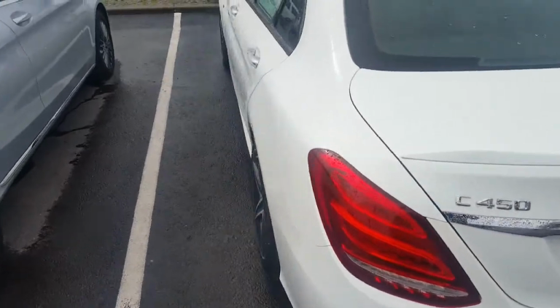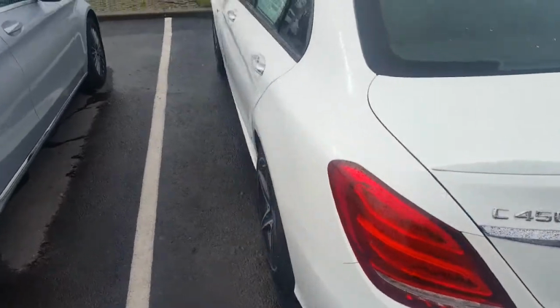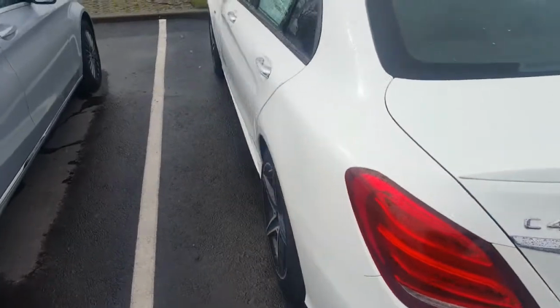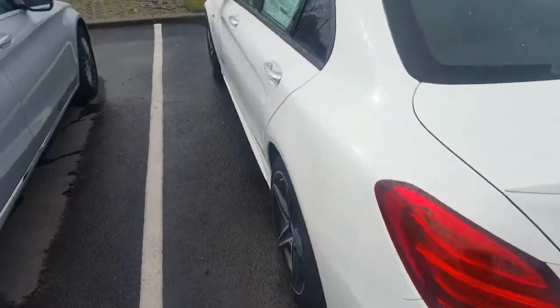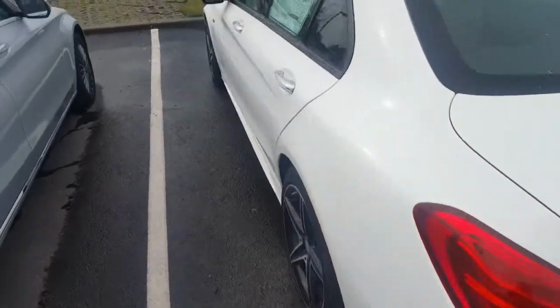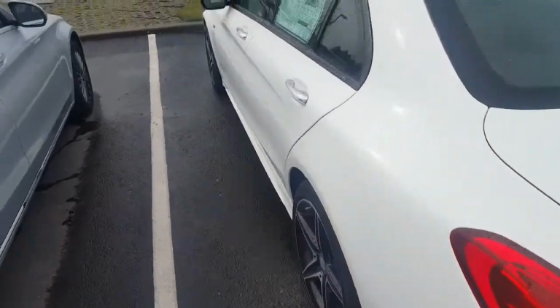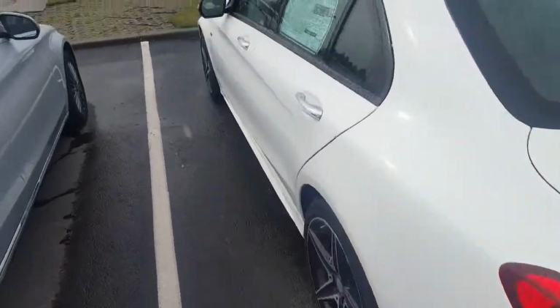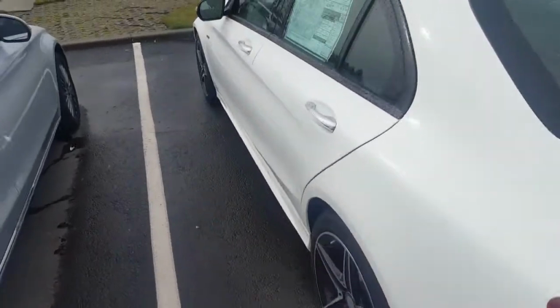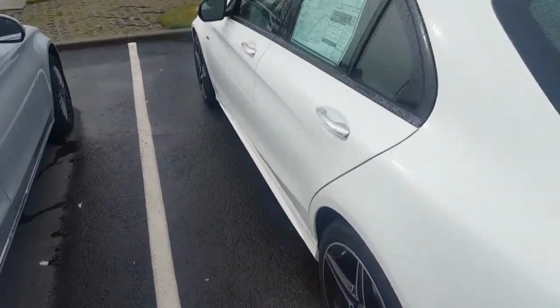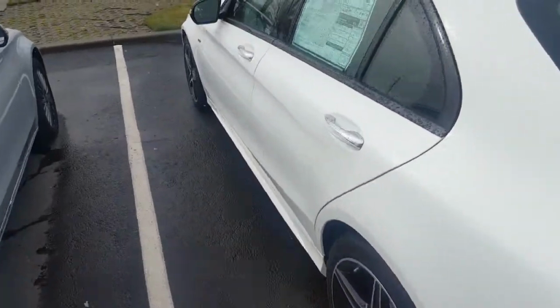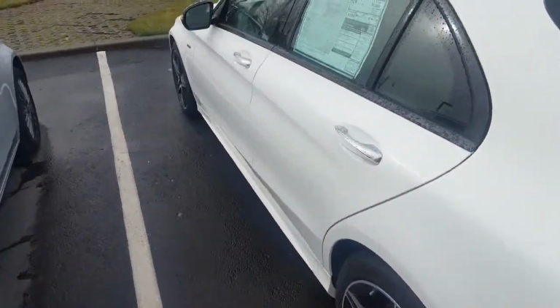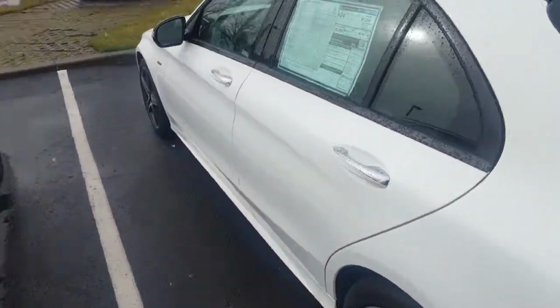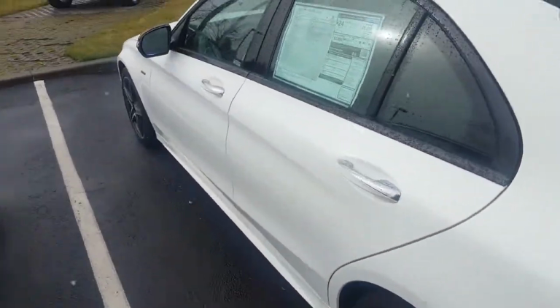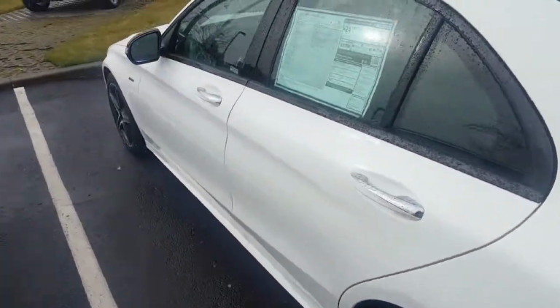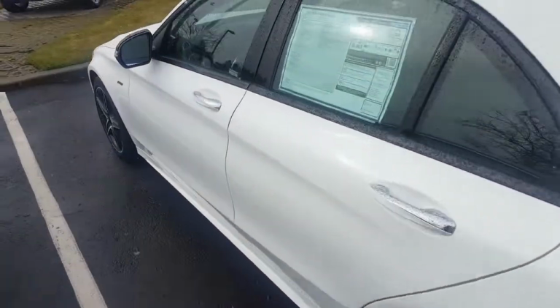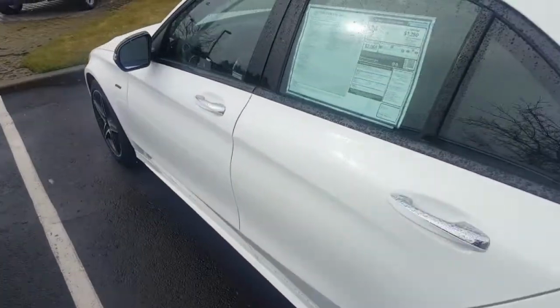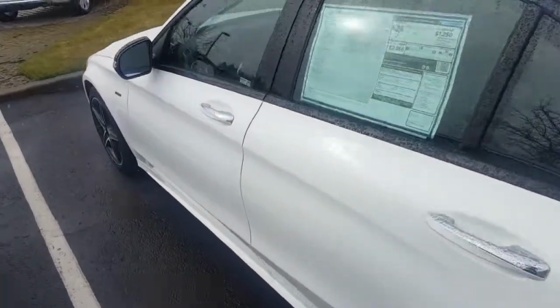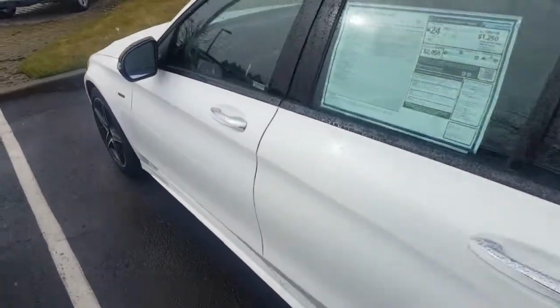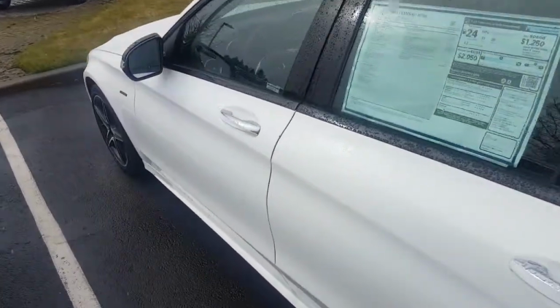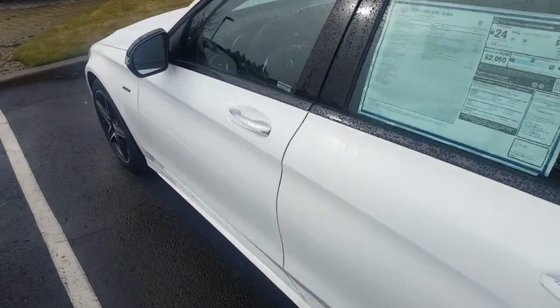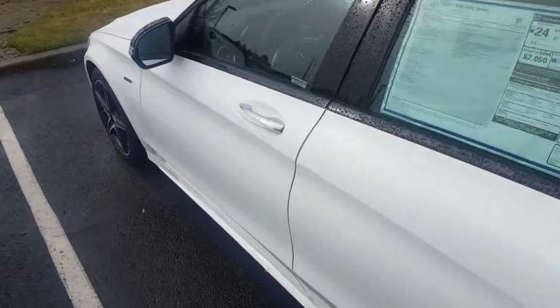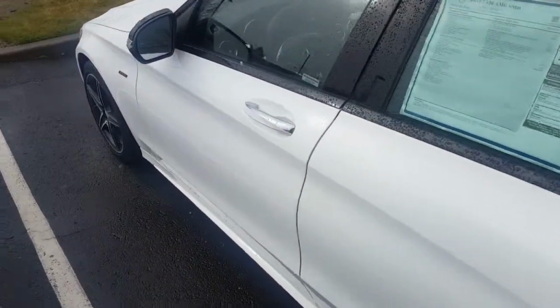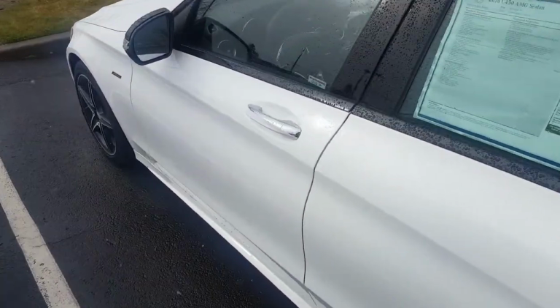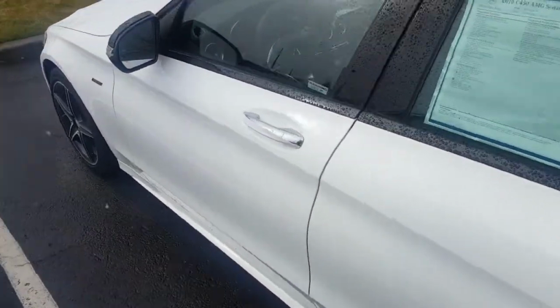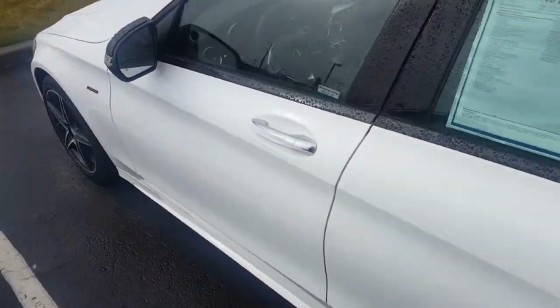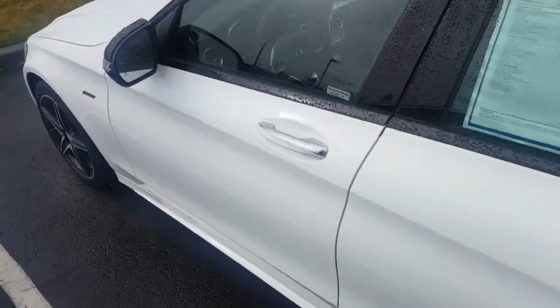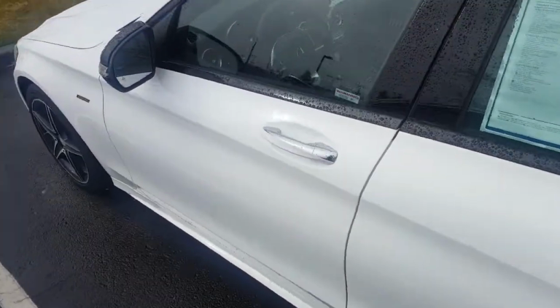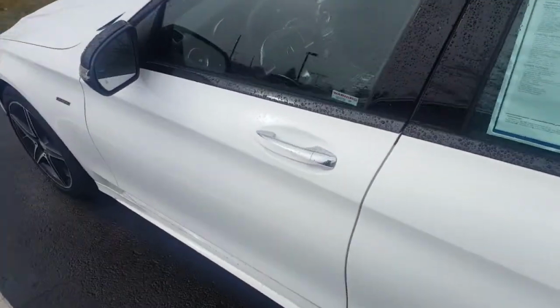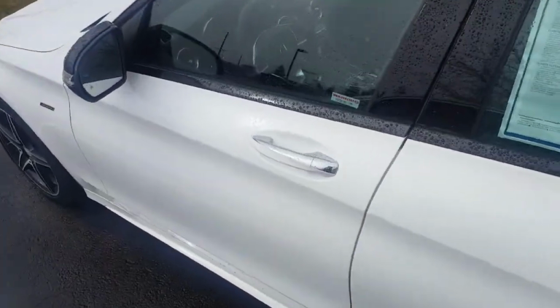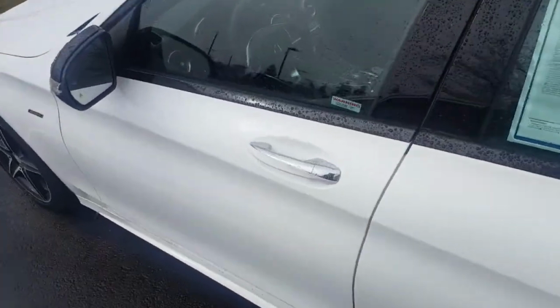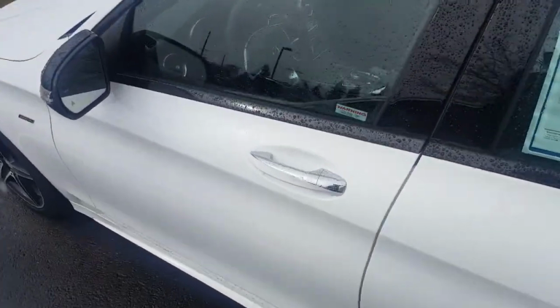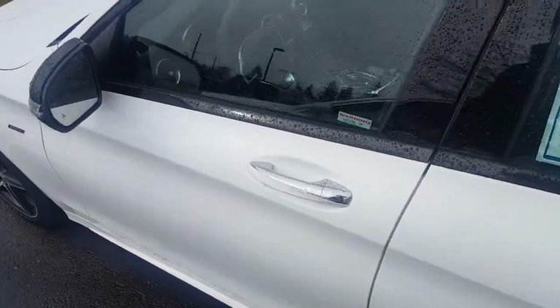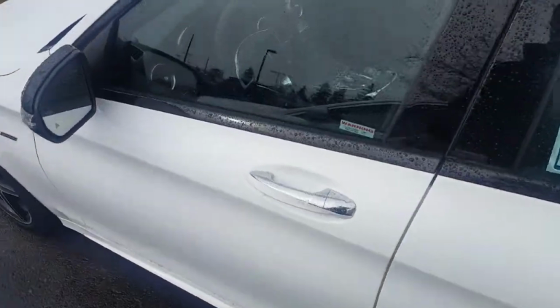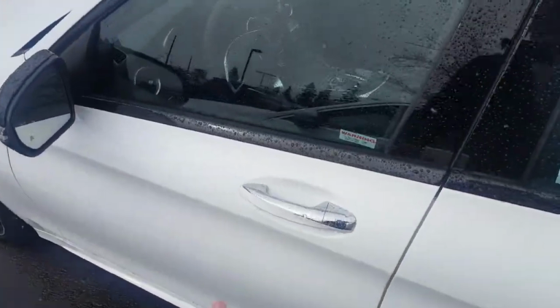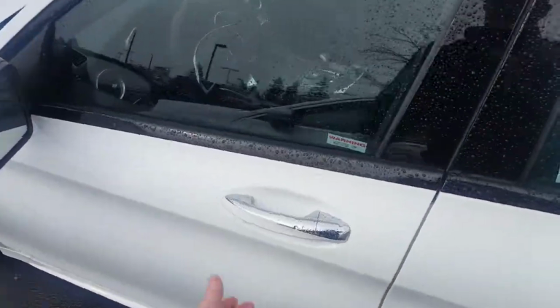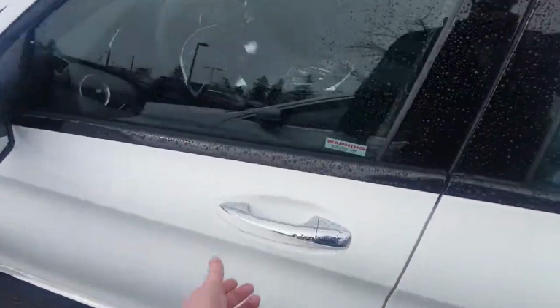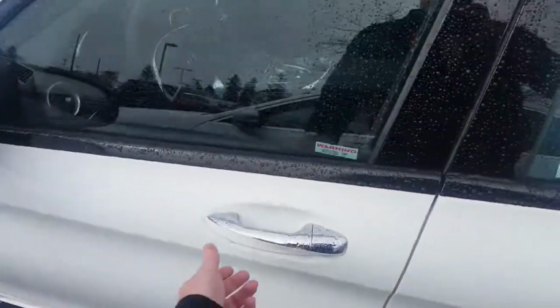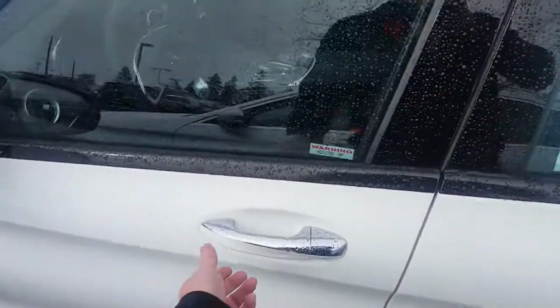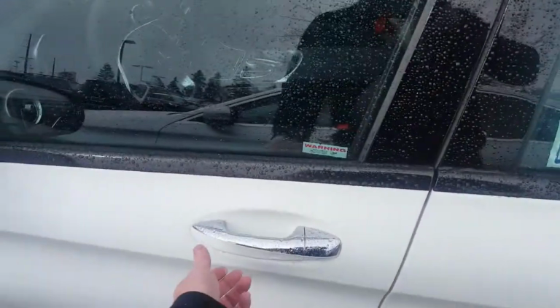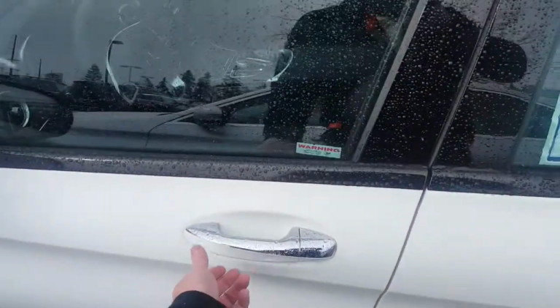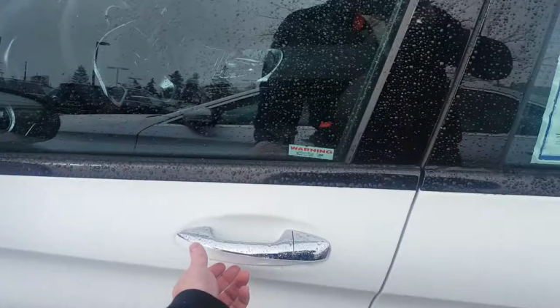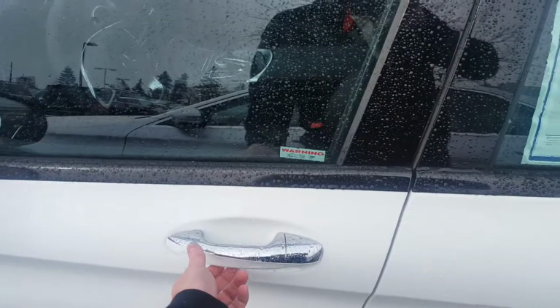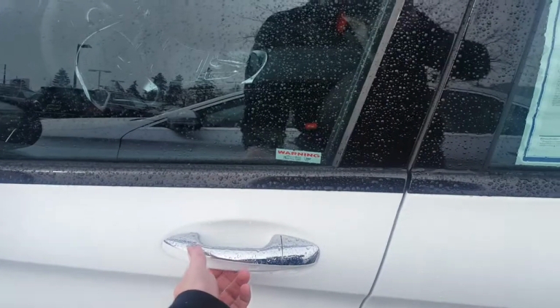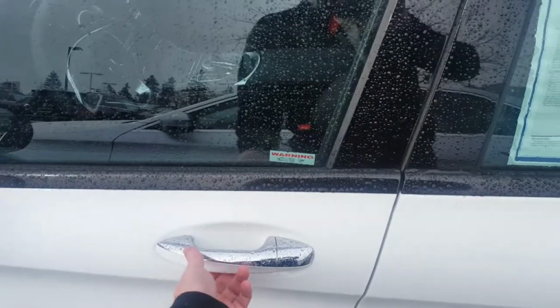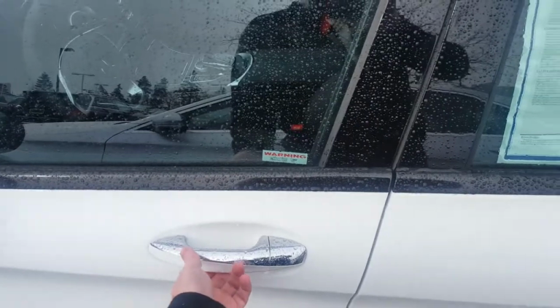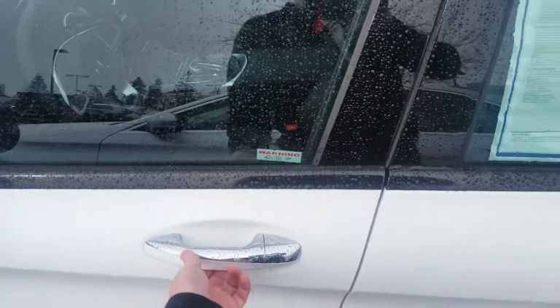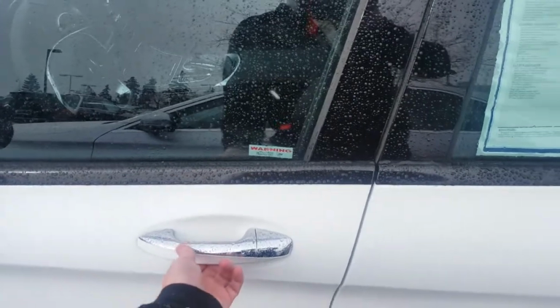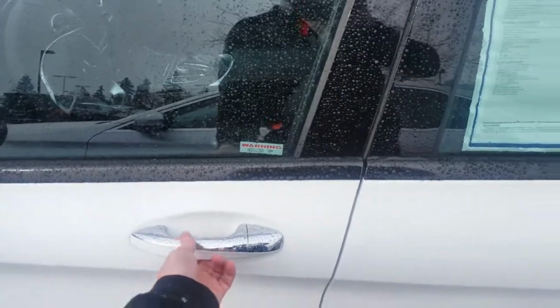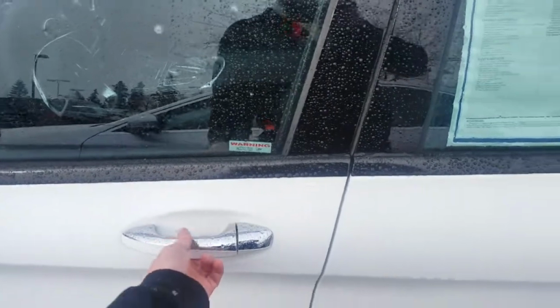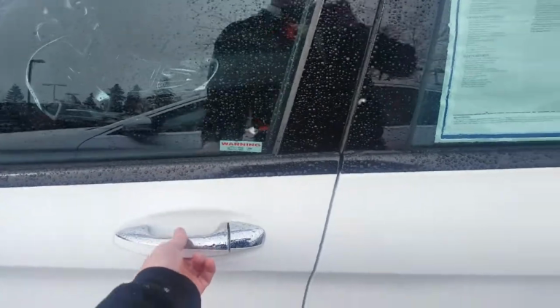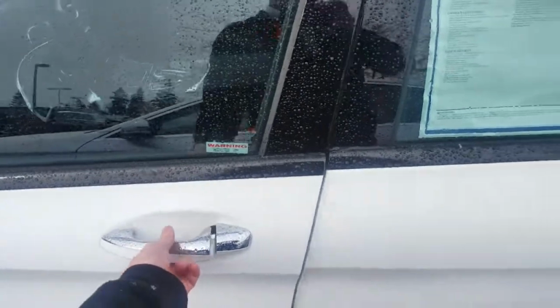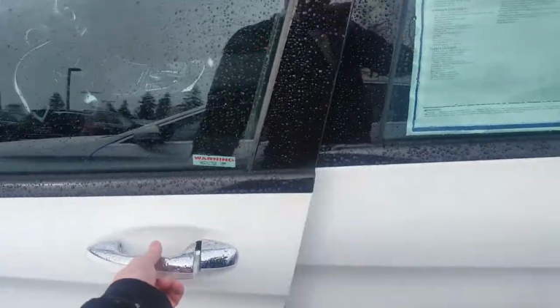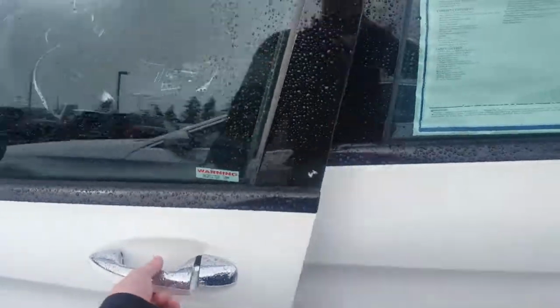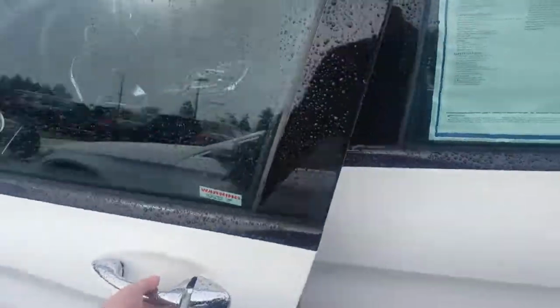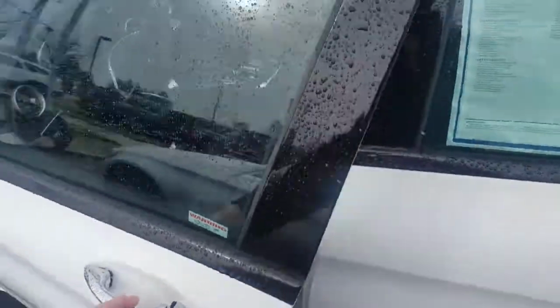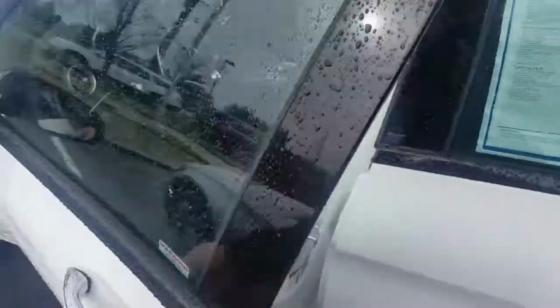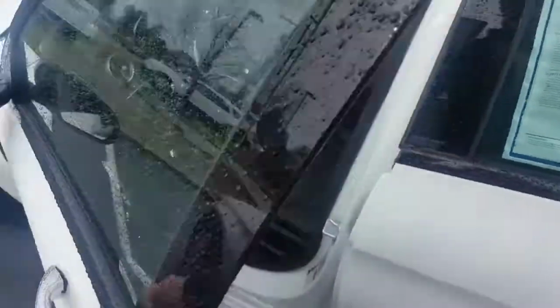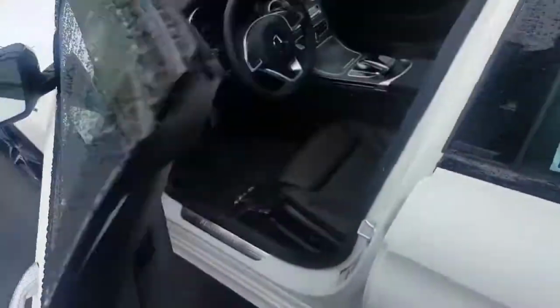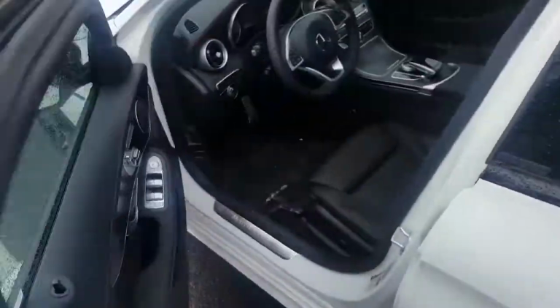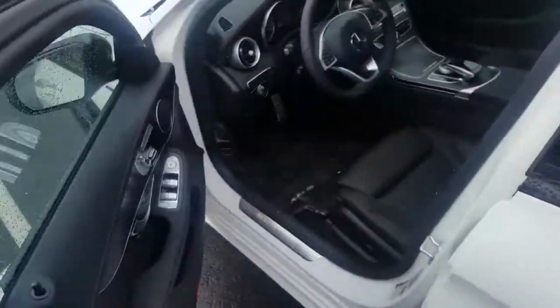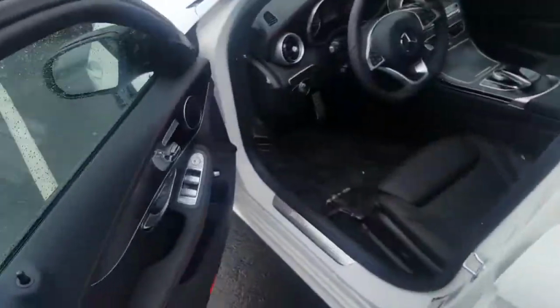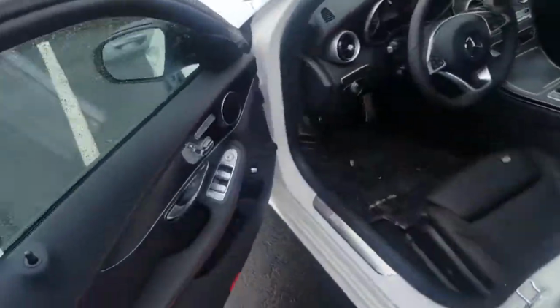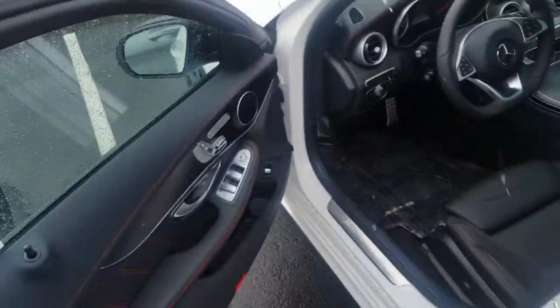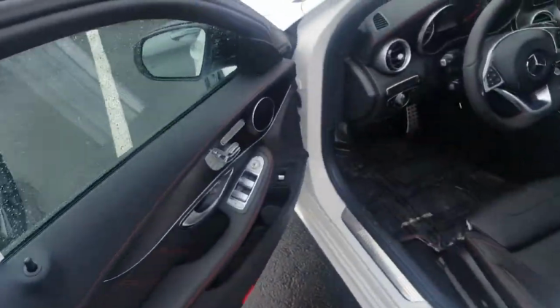Coming around to the inside, this also has comfort access on the door handles, so as long as the key is in your pocket, just grab the handle and it will unlock for you.